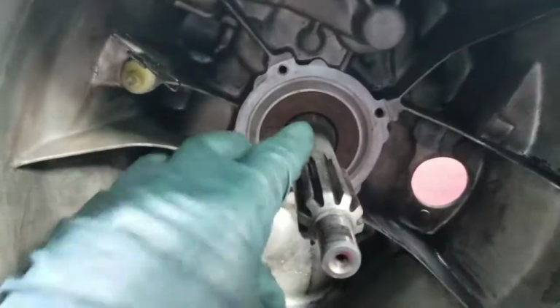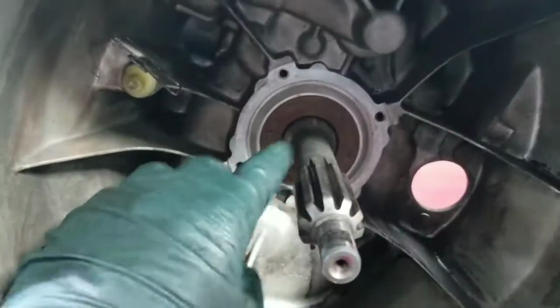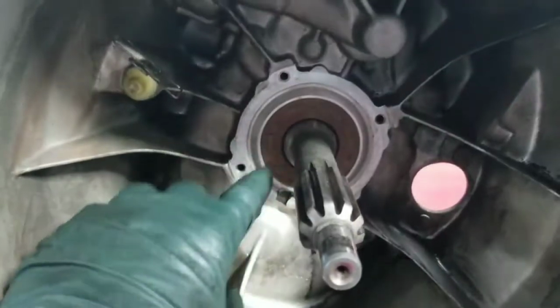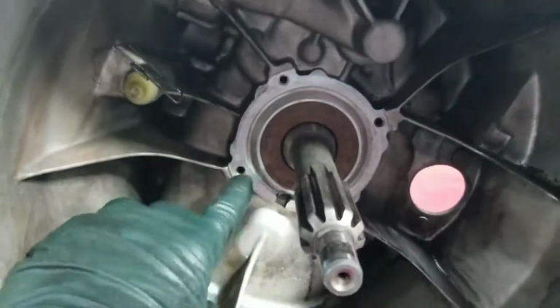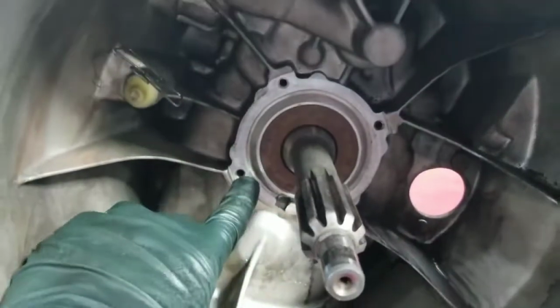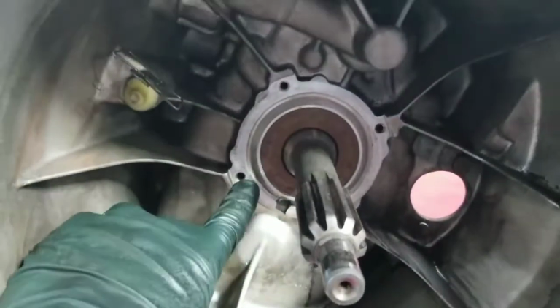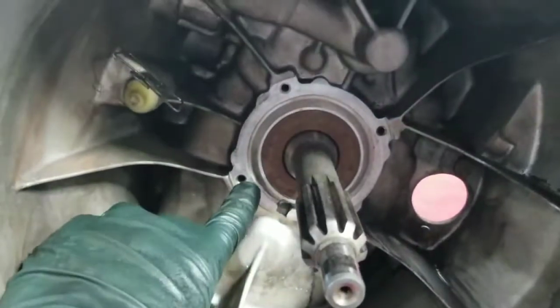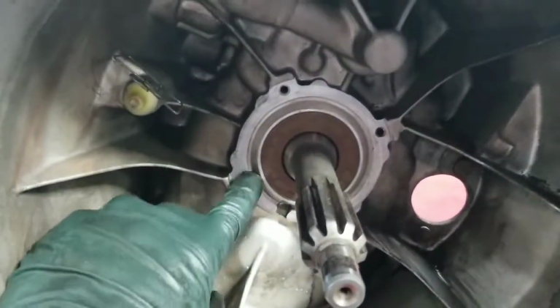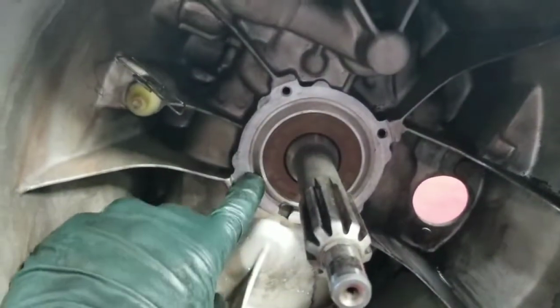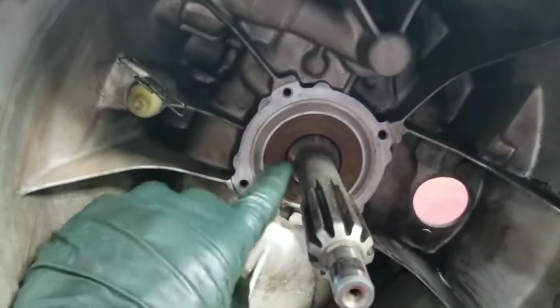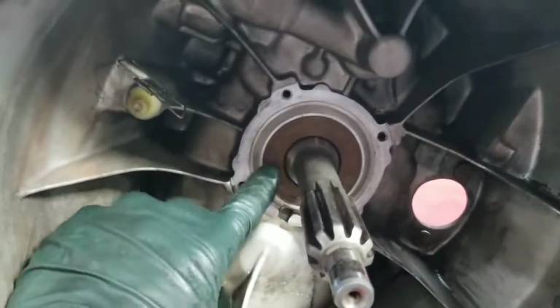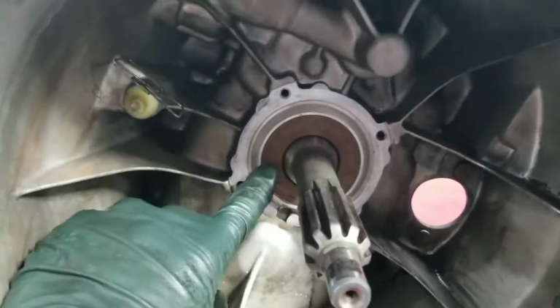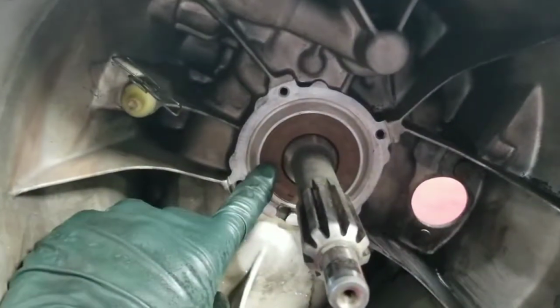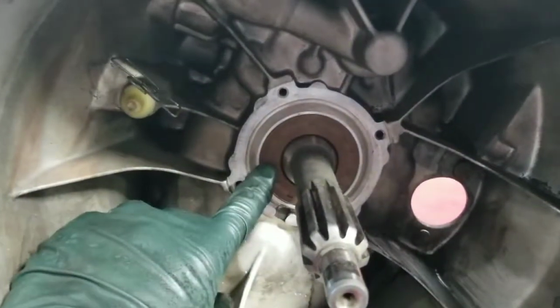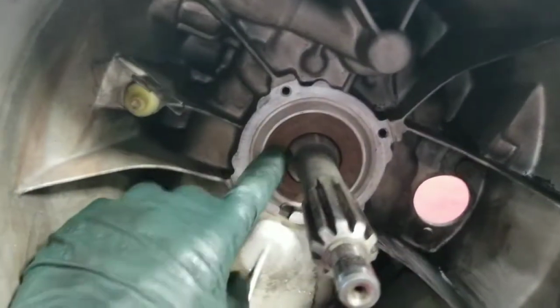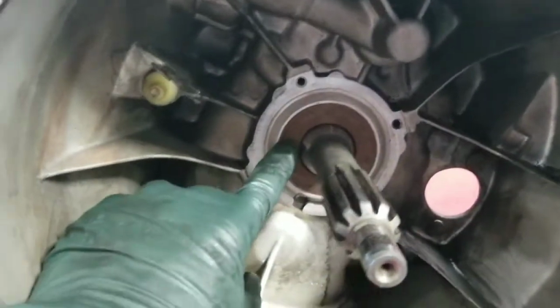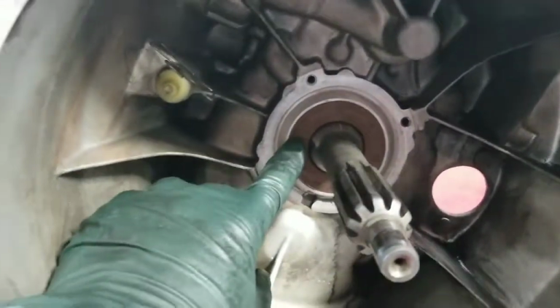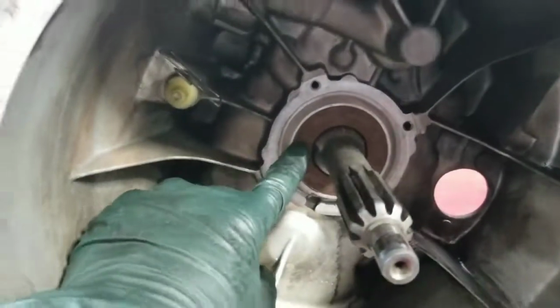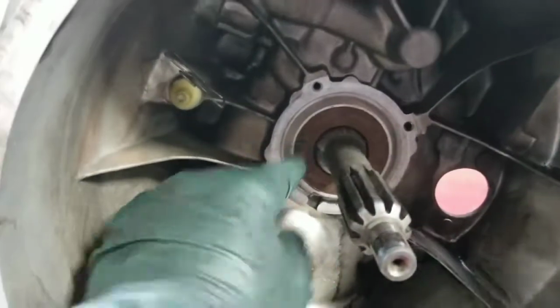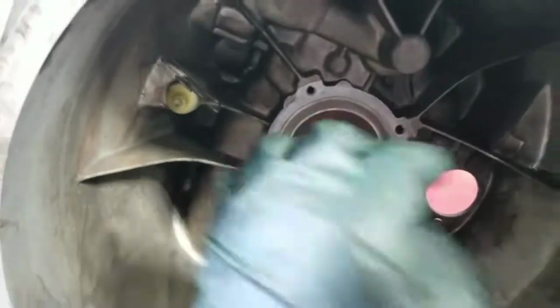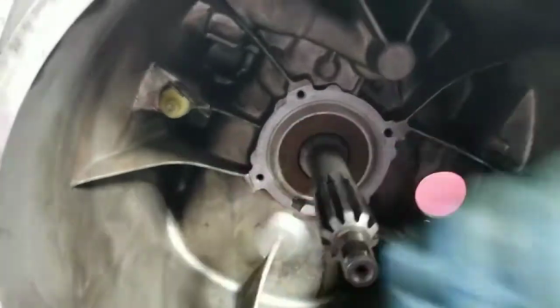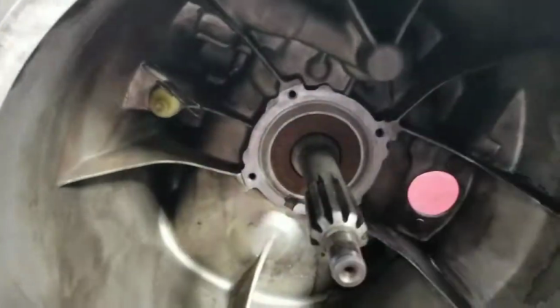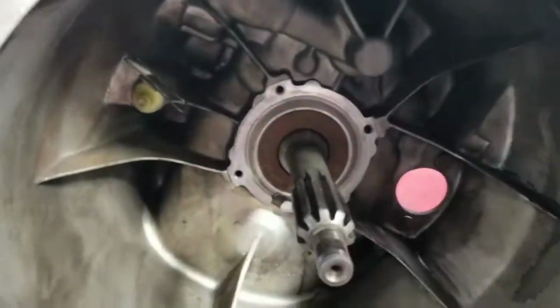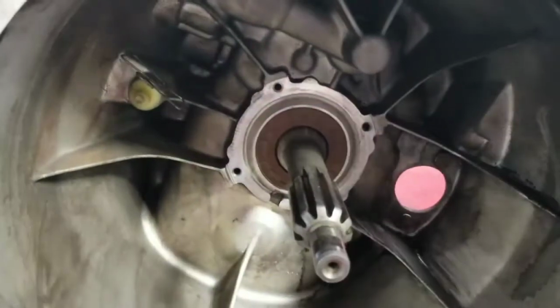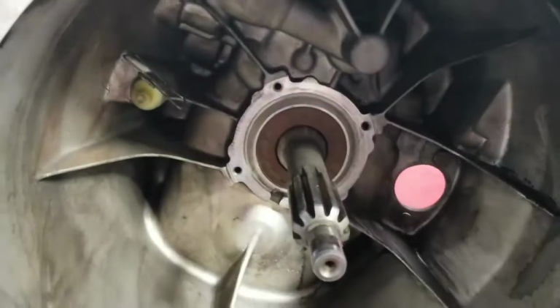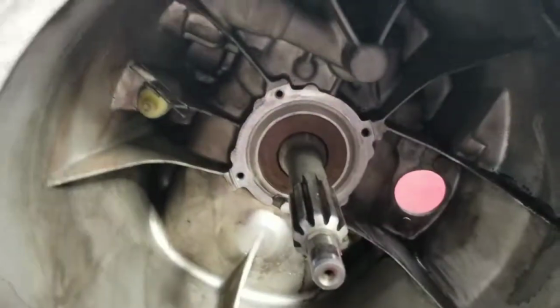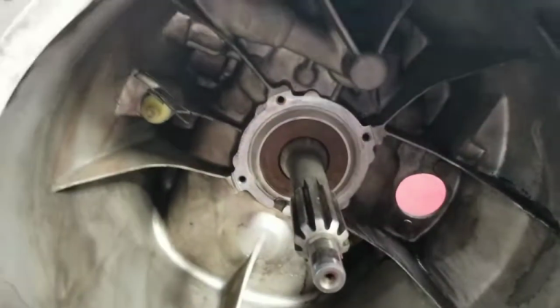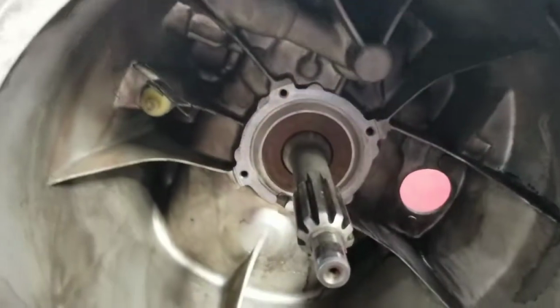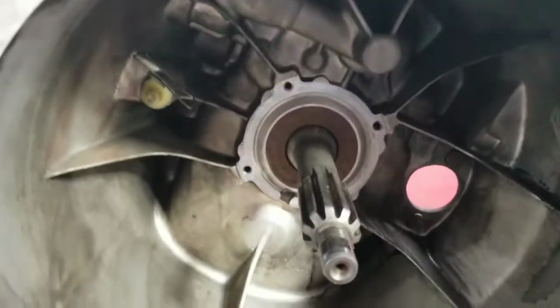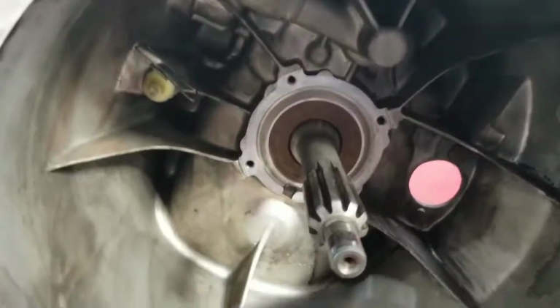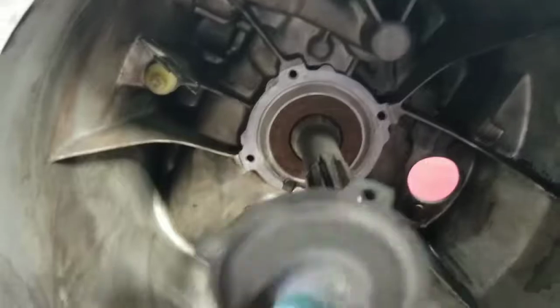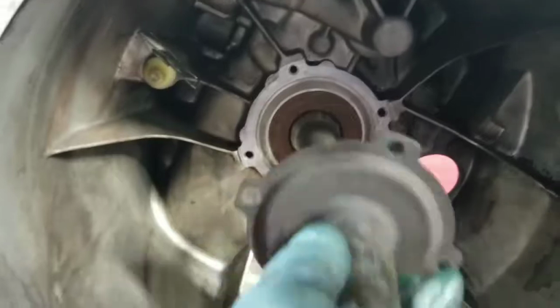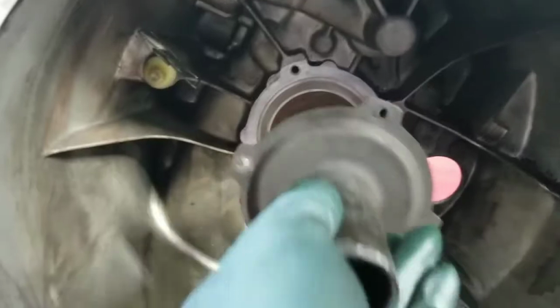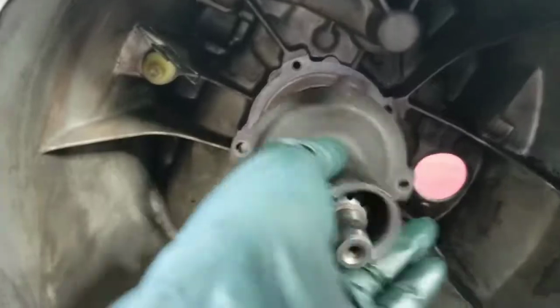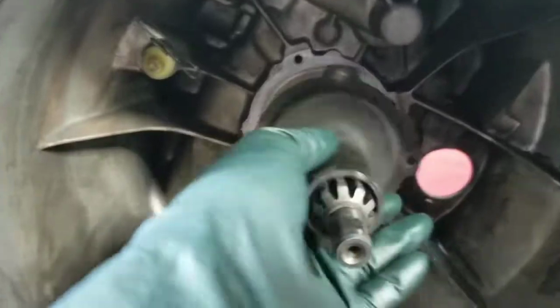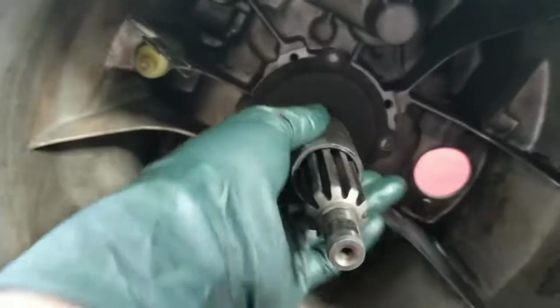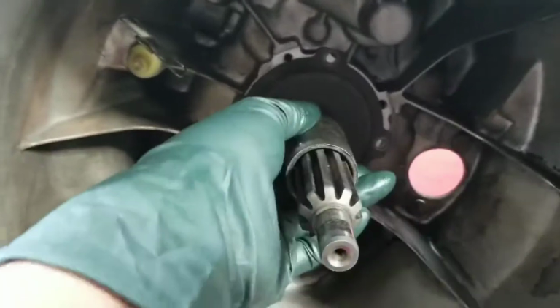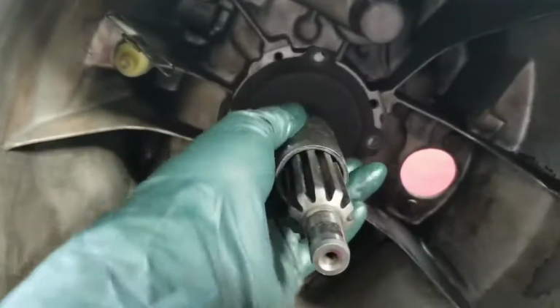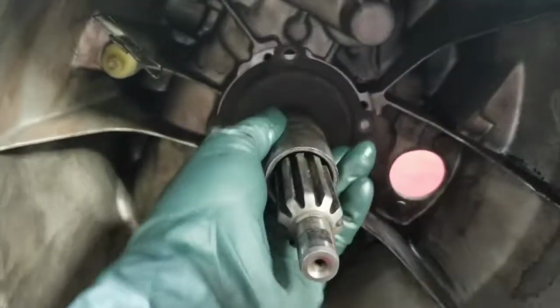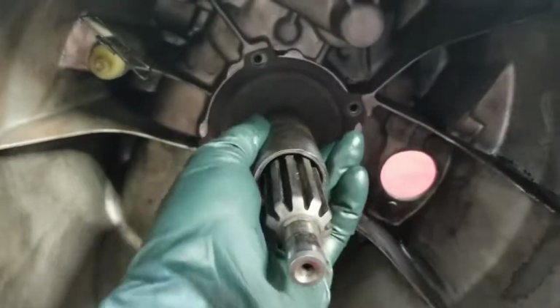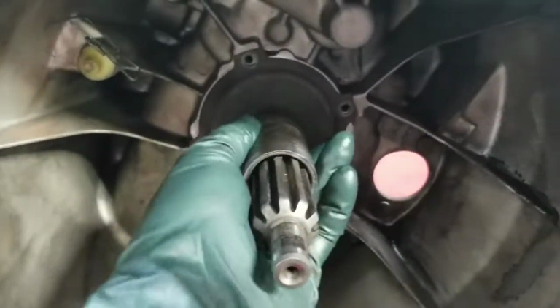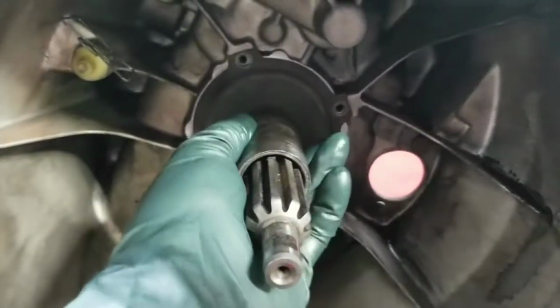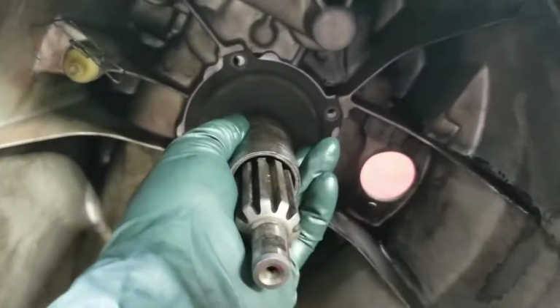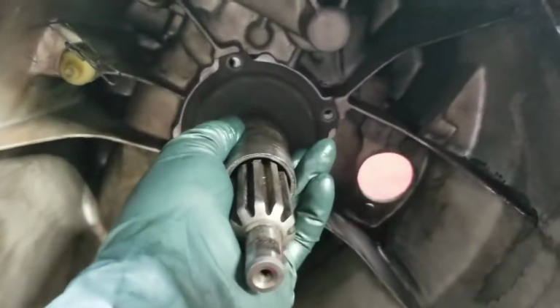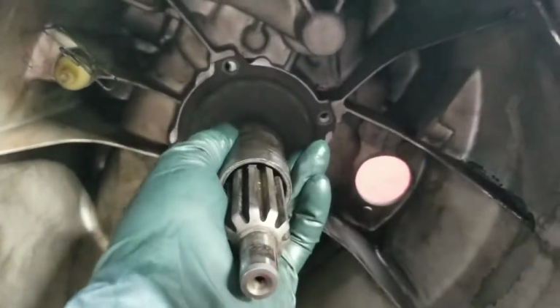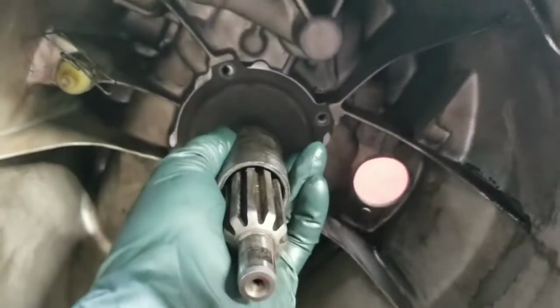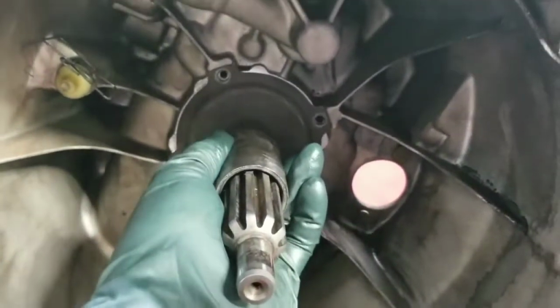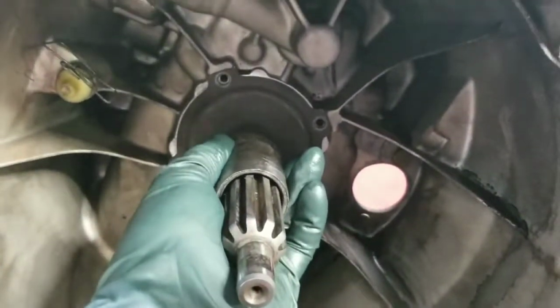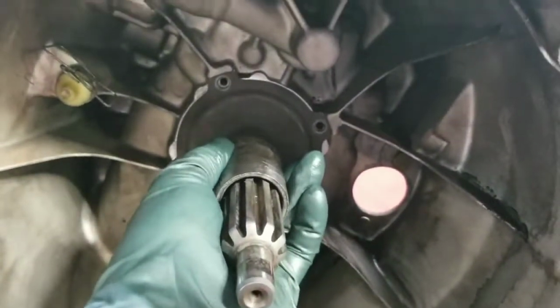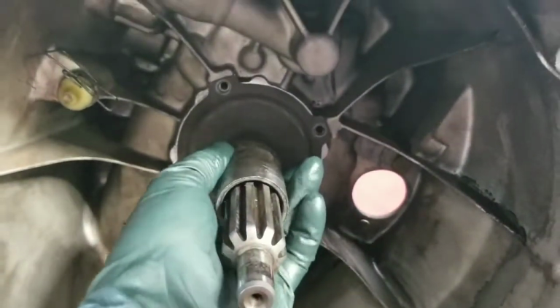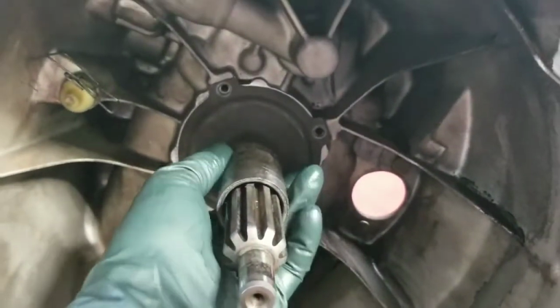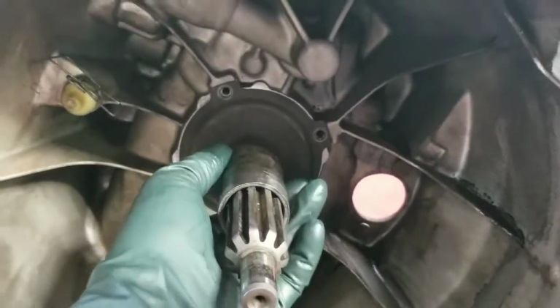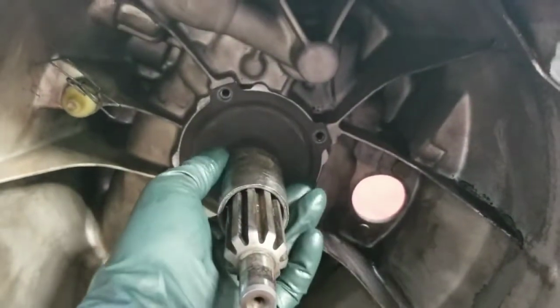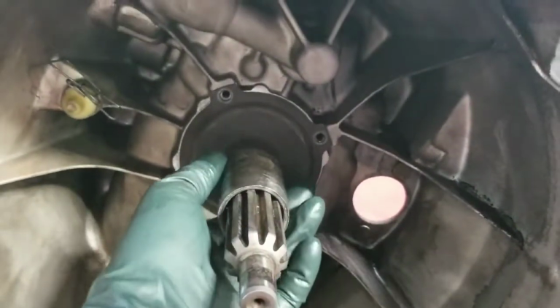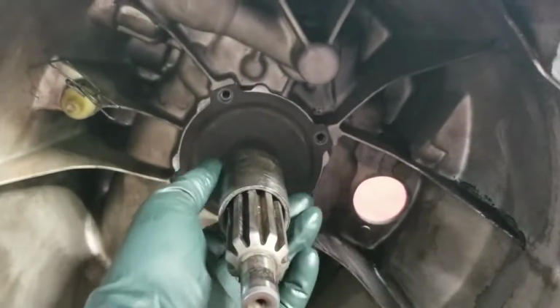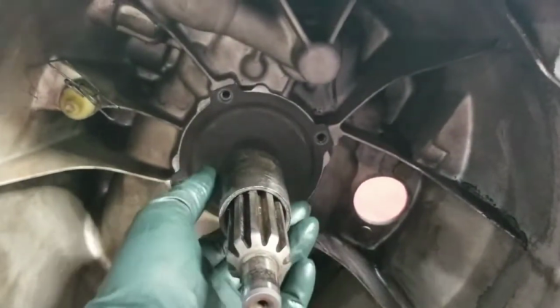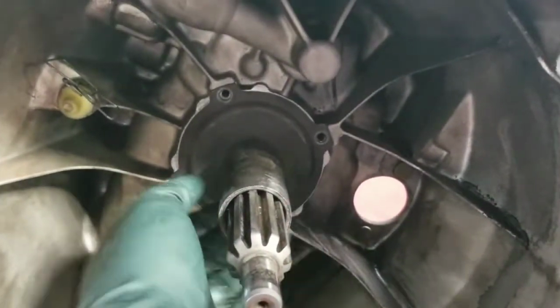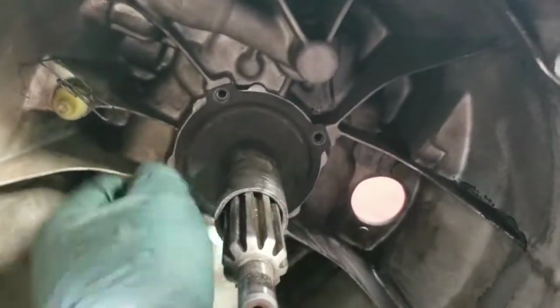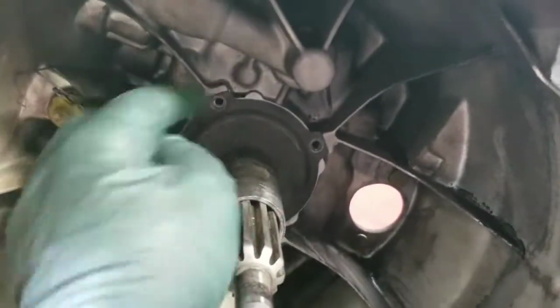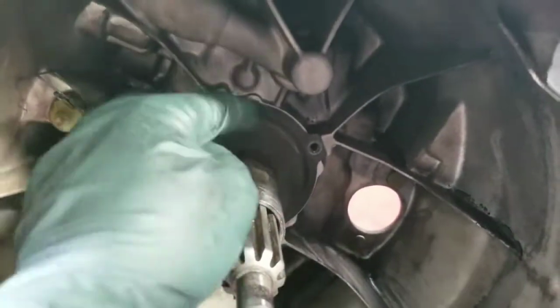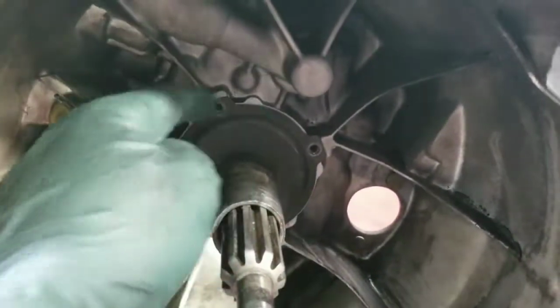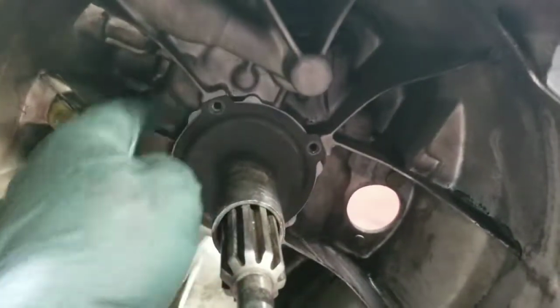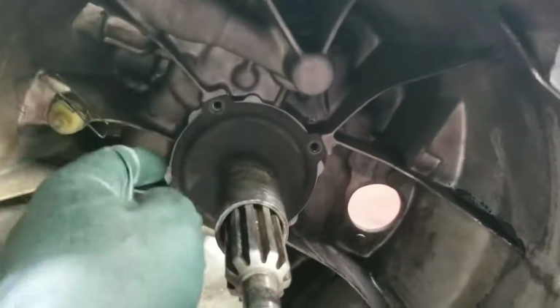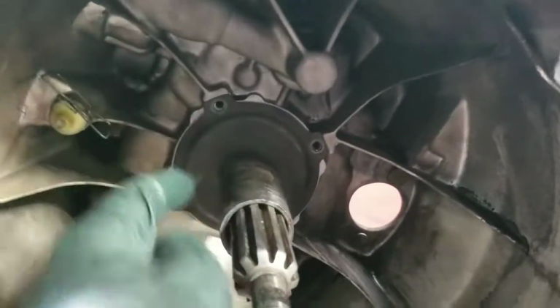New seal is in now. Slide this piece back in there and put the allen bolt in.